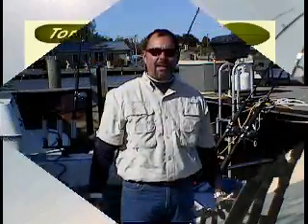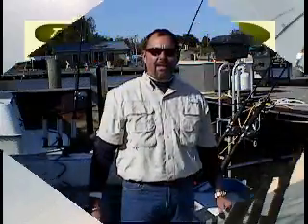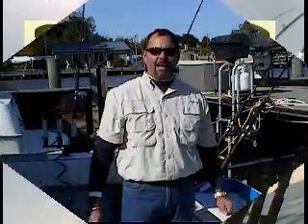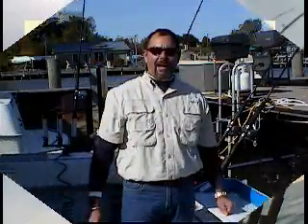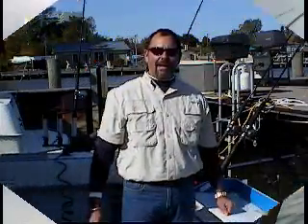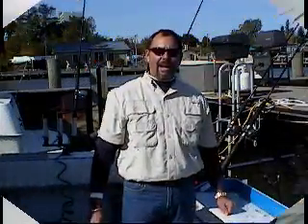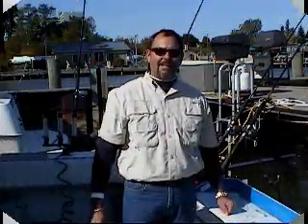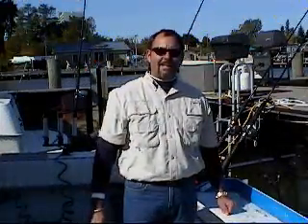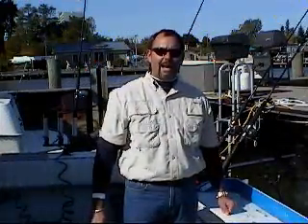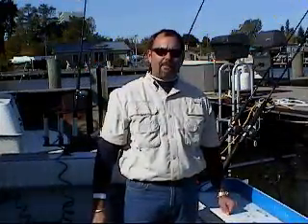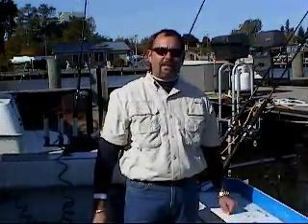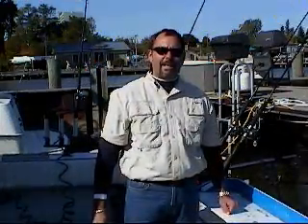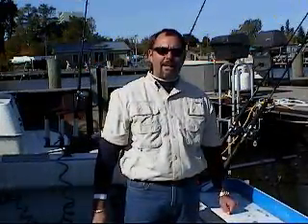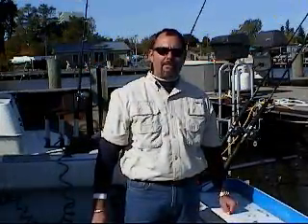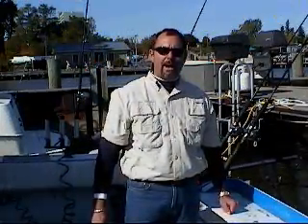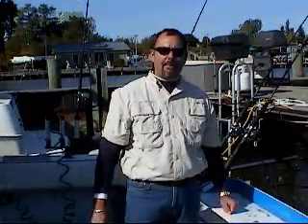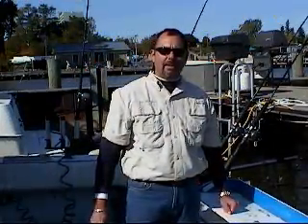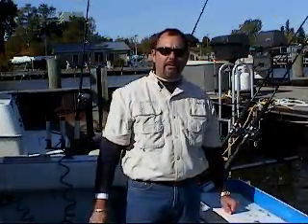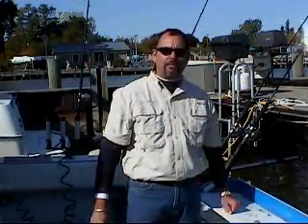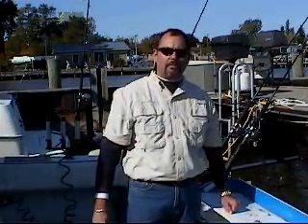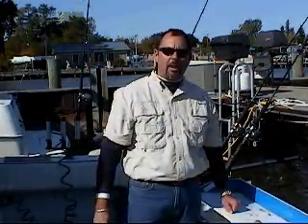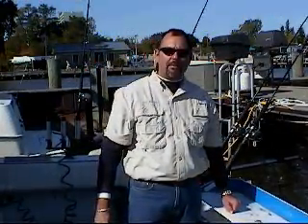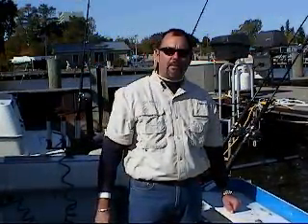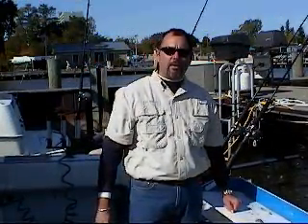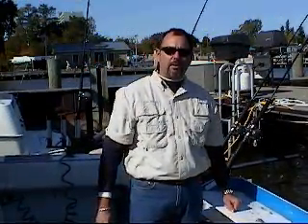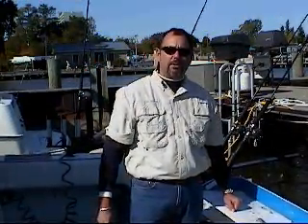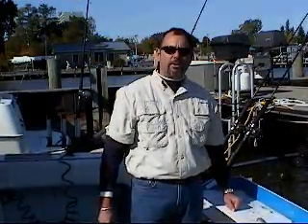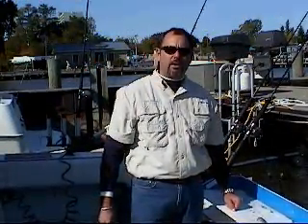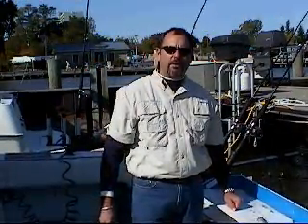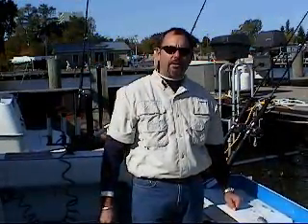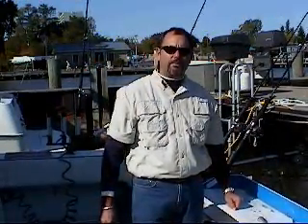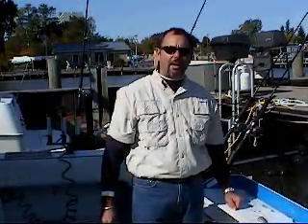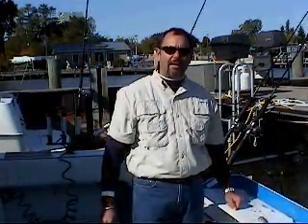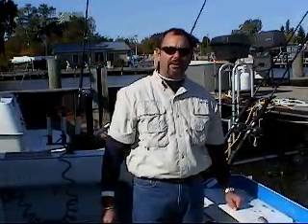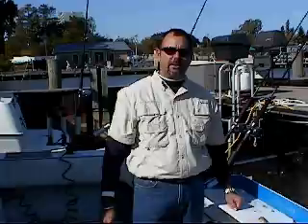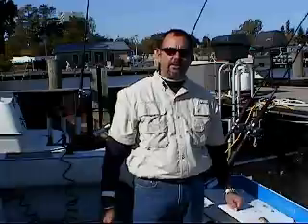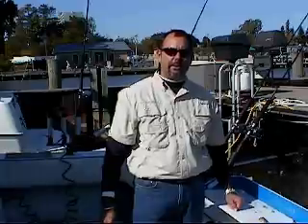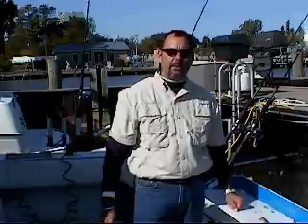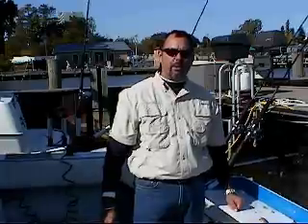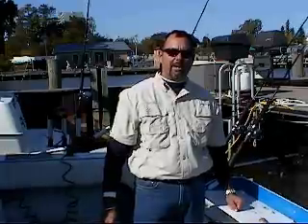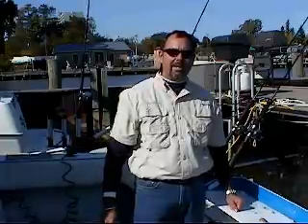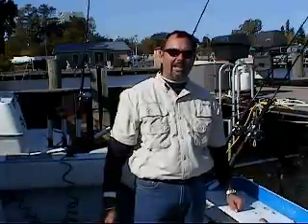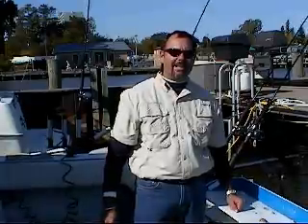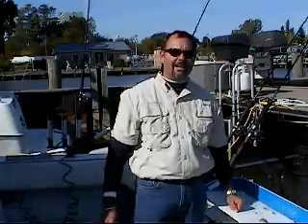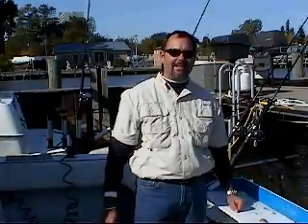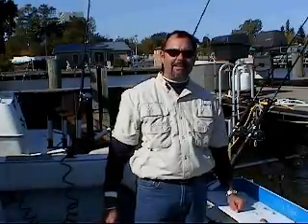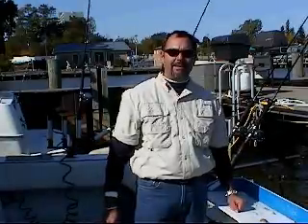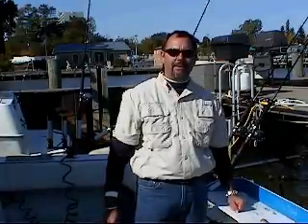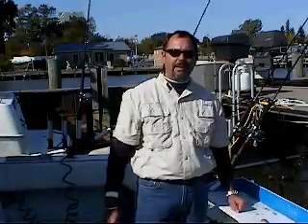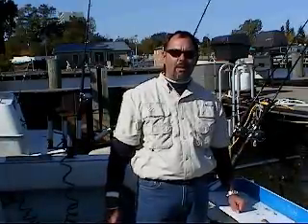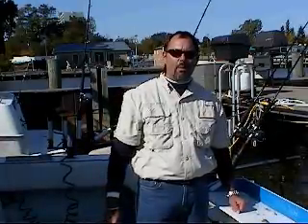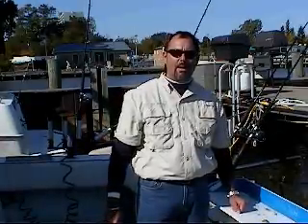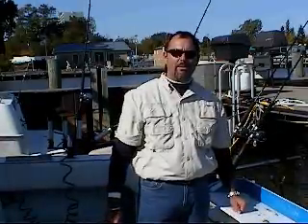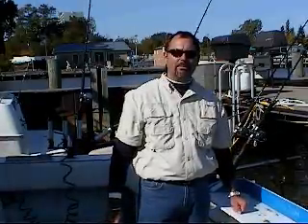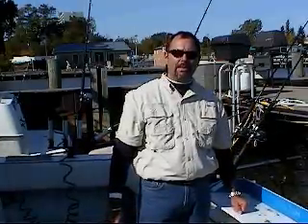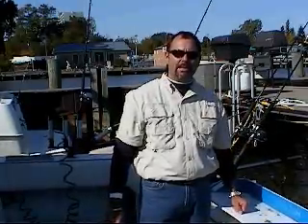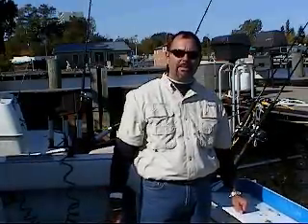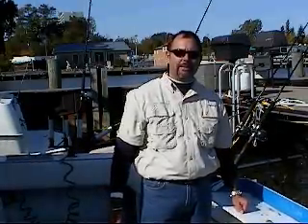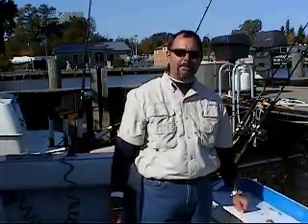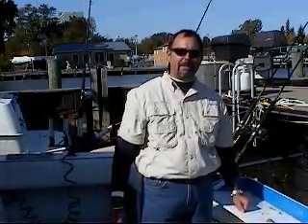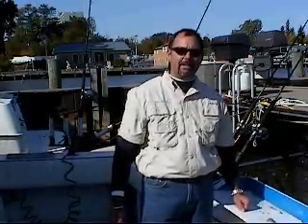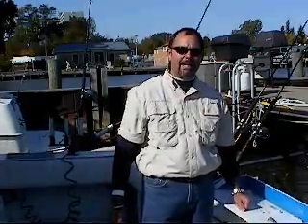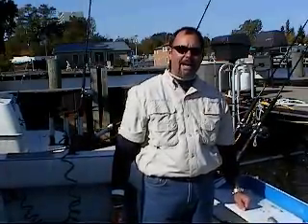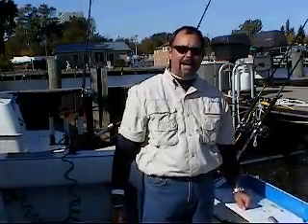Hi guys, Captain Ken Bymuller from Off The Hook Charters, Rochester, New York, Lake Ontario. Welcome to the tip of the day.